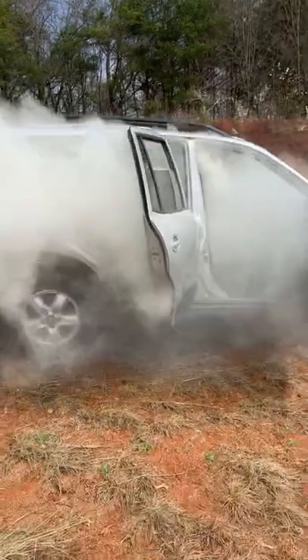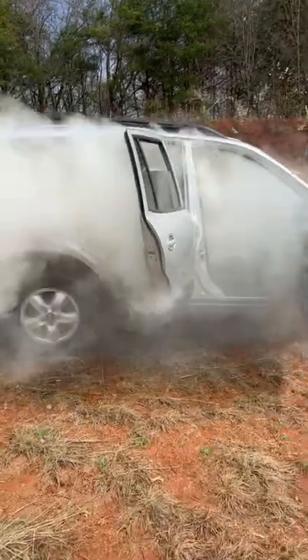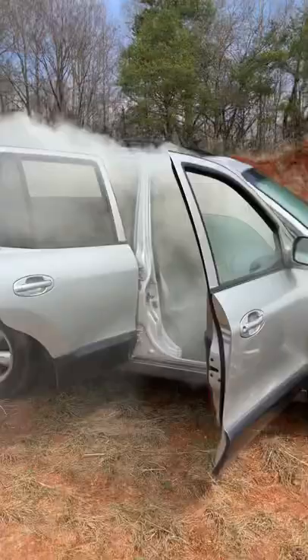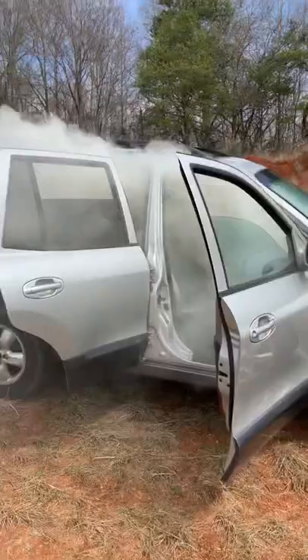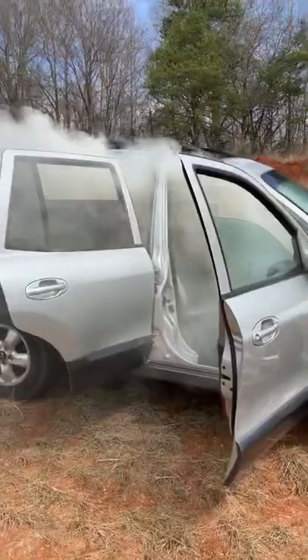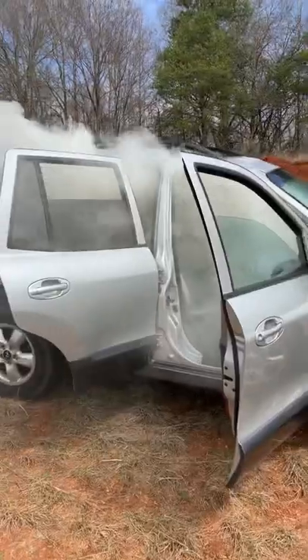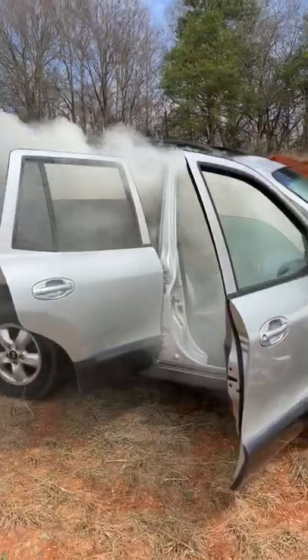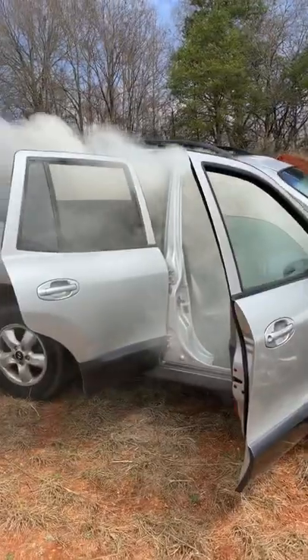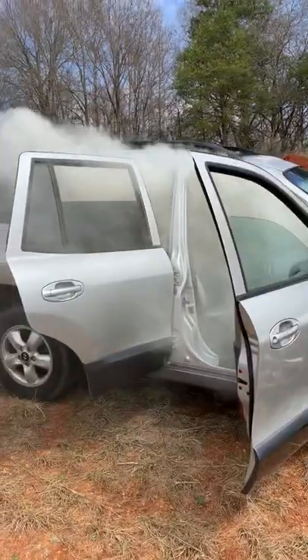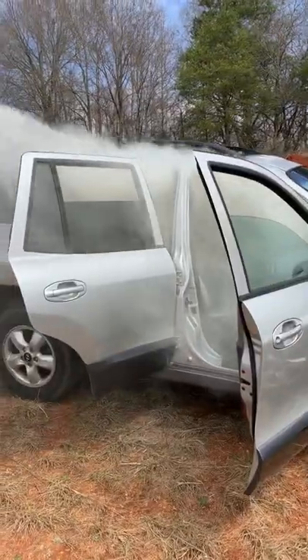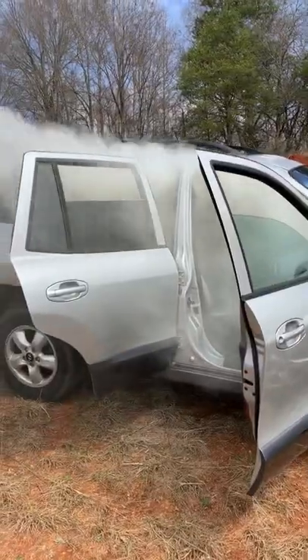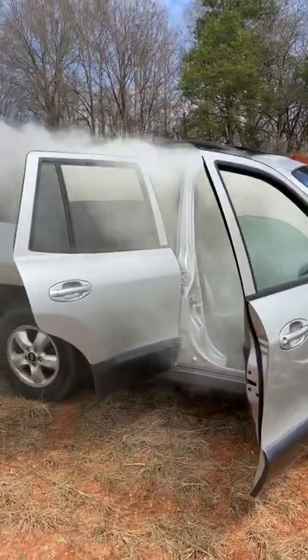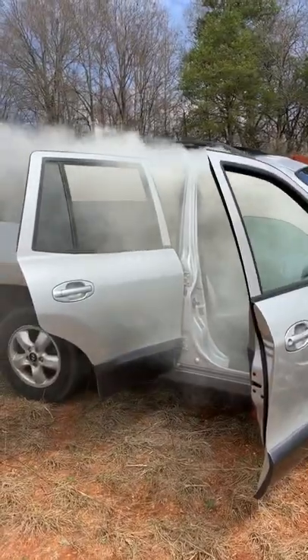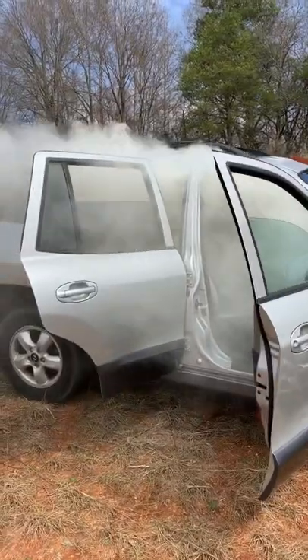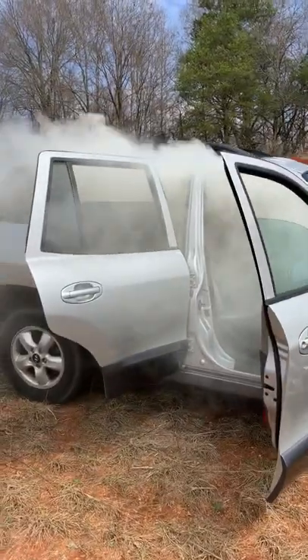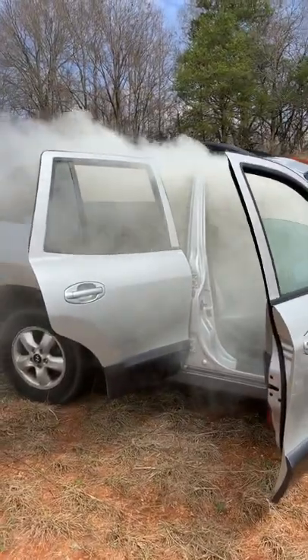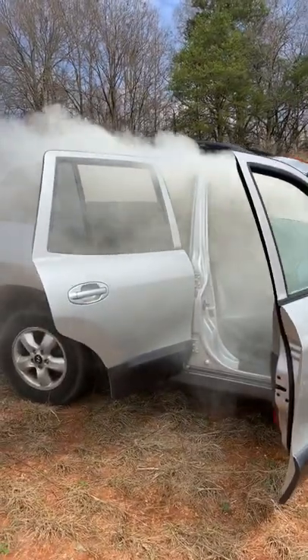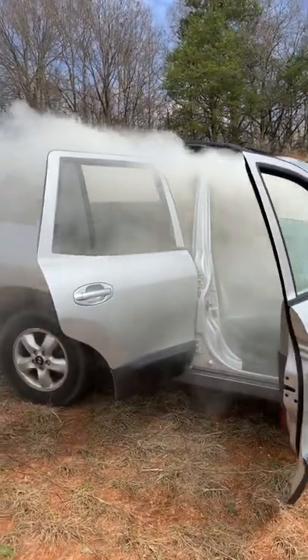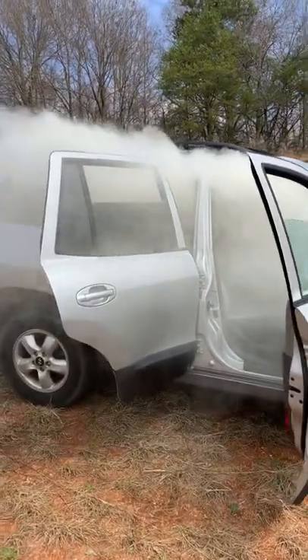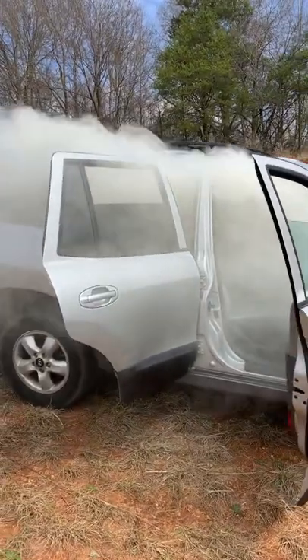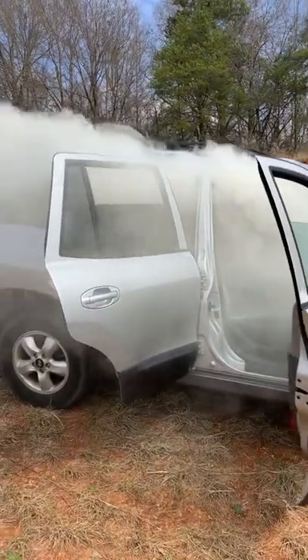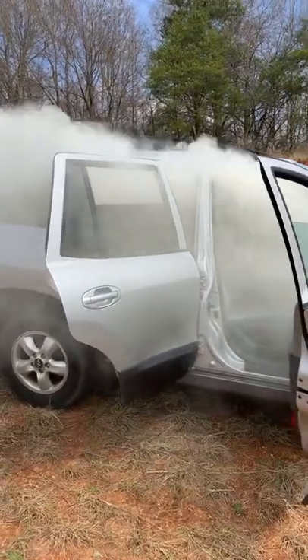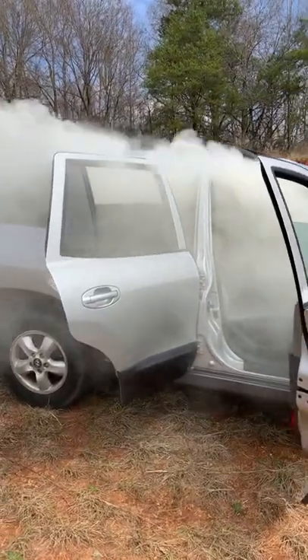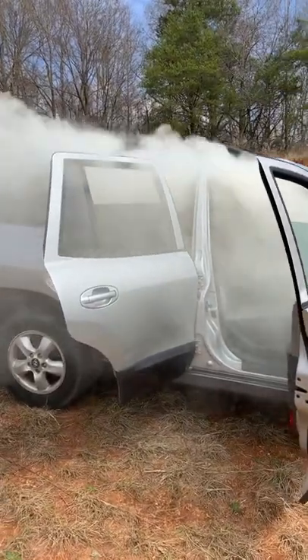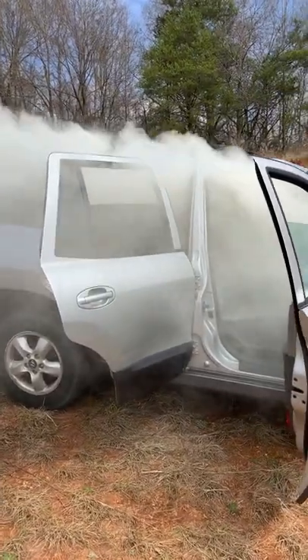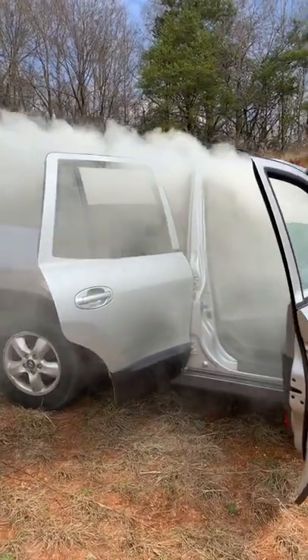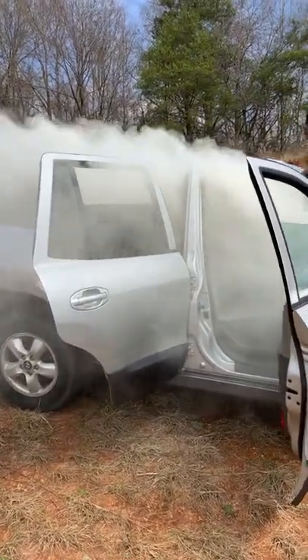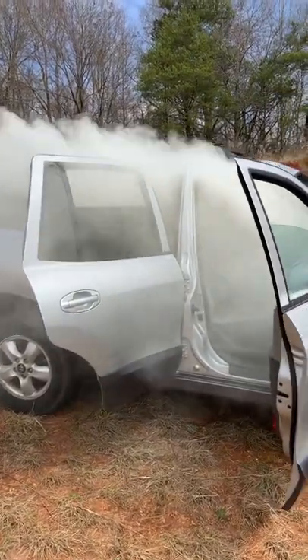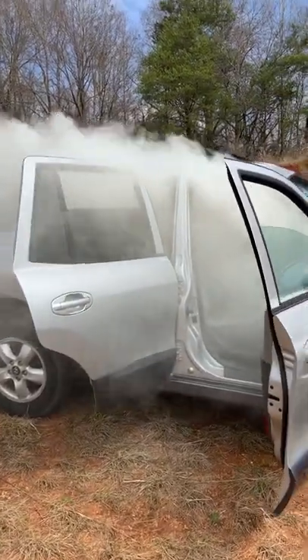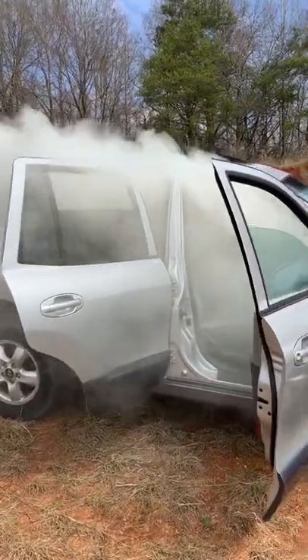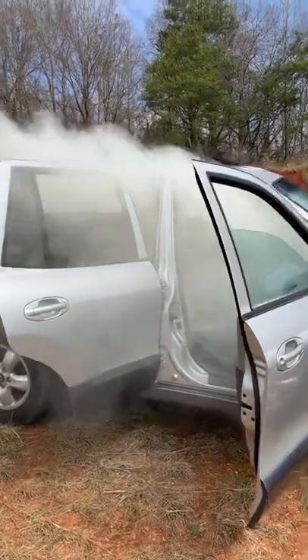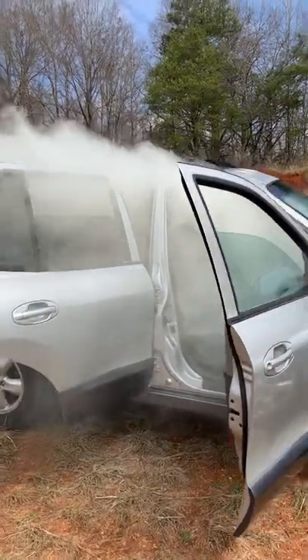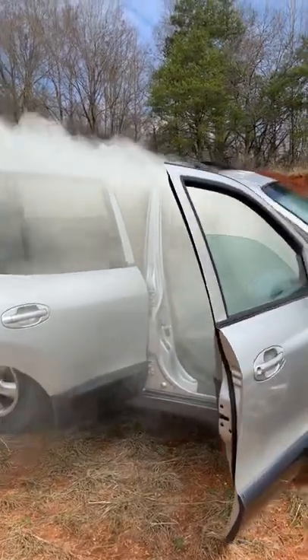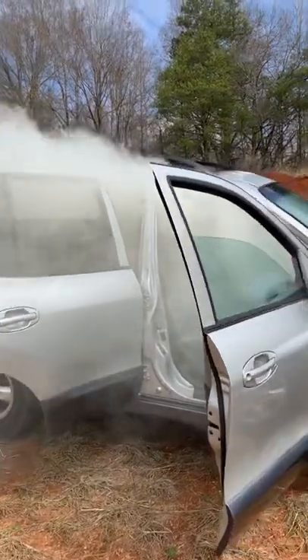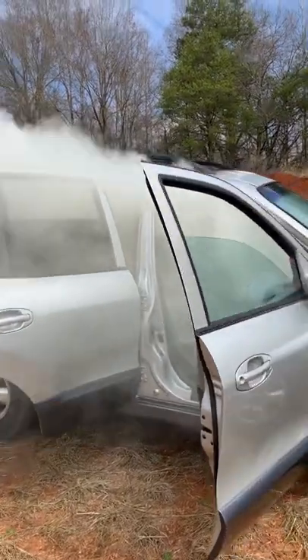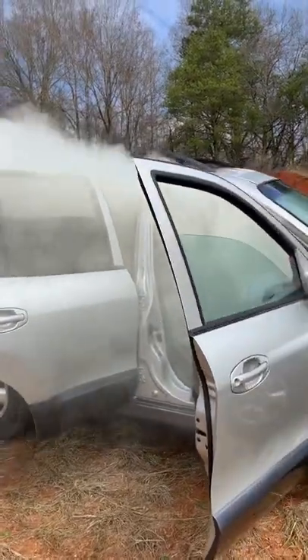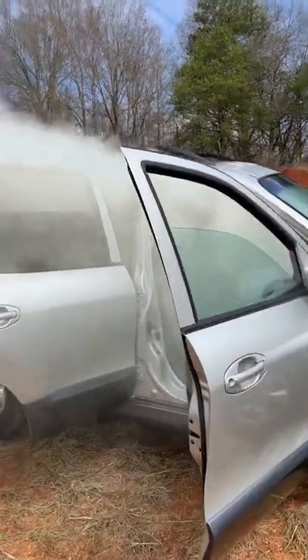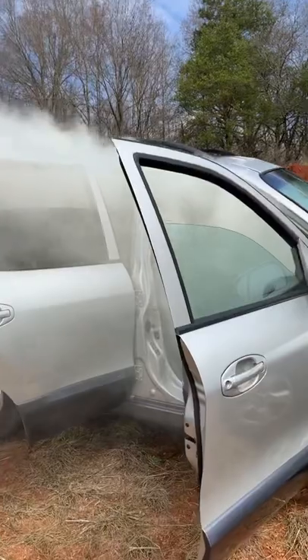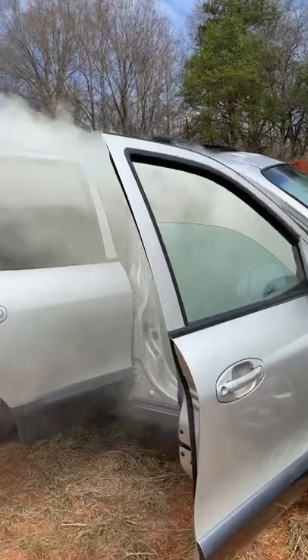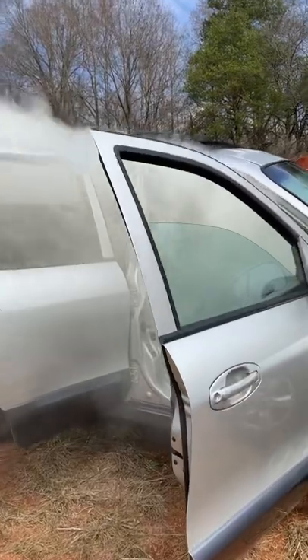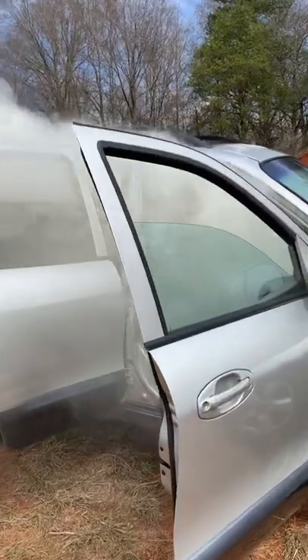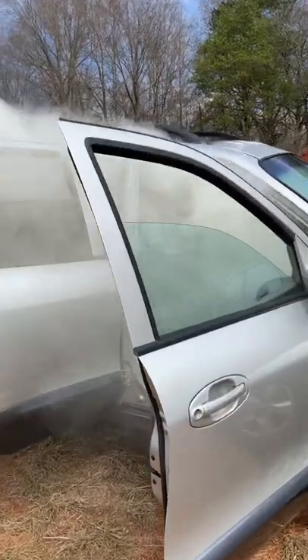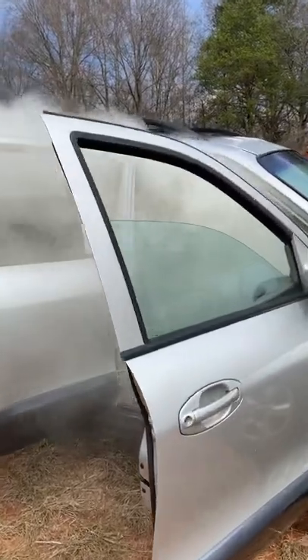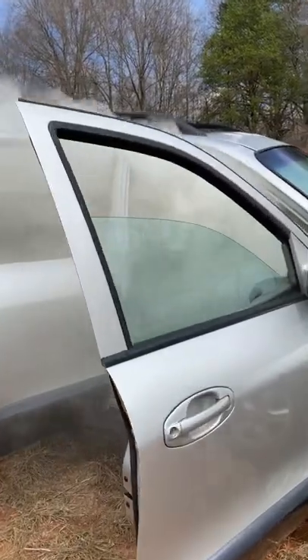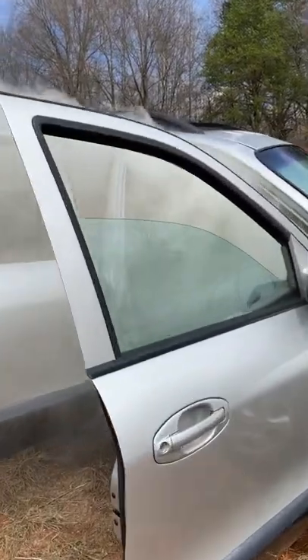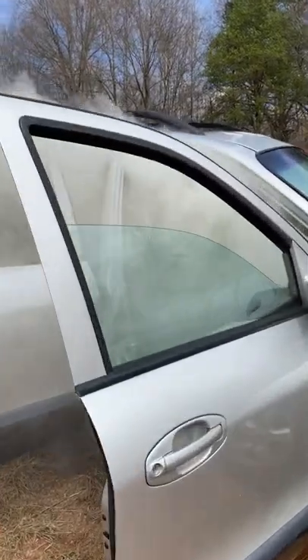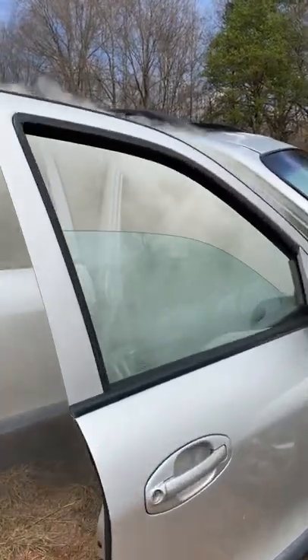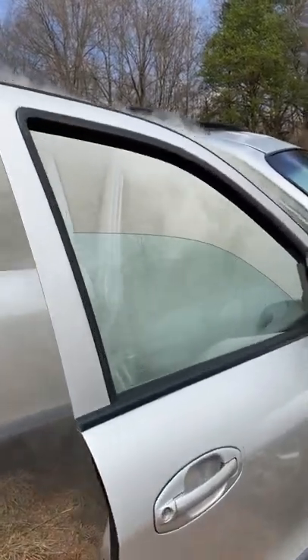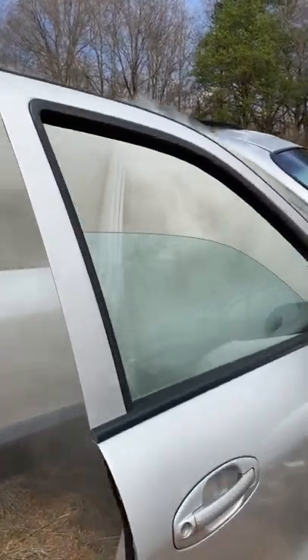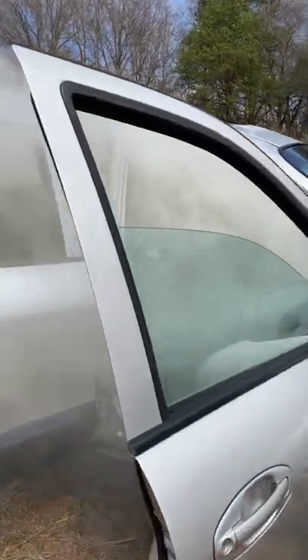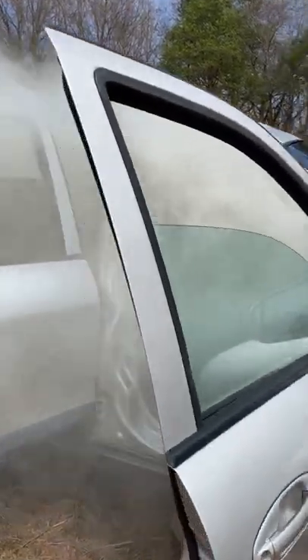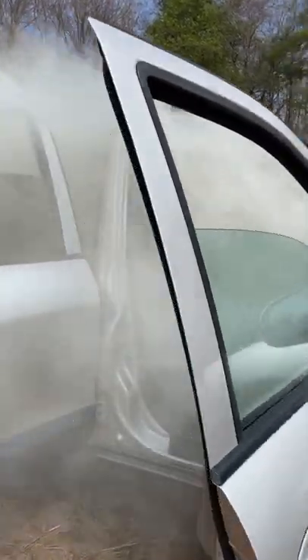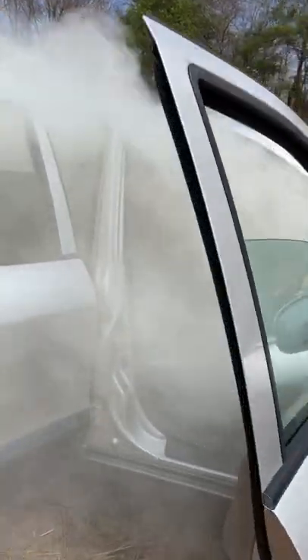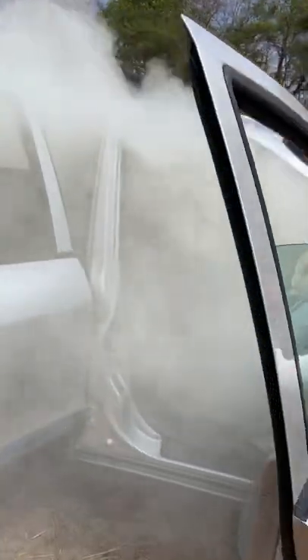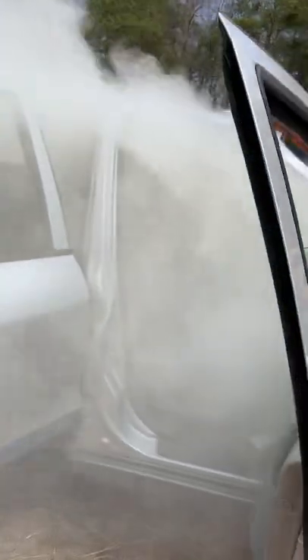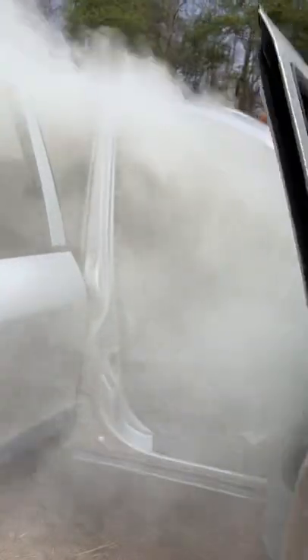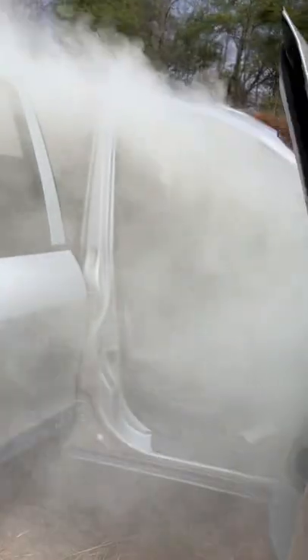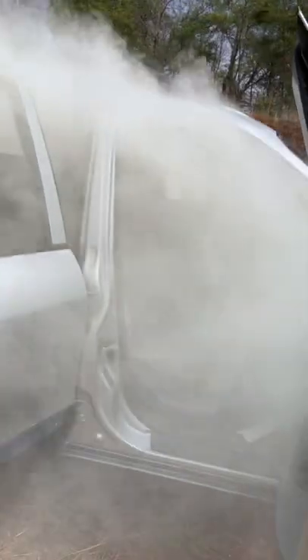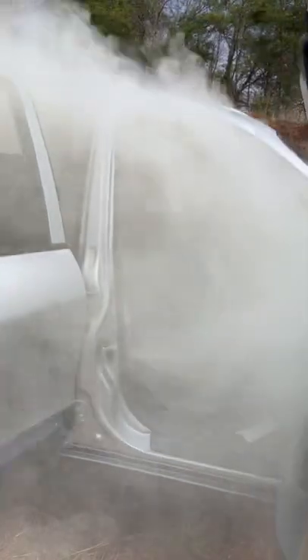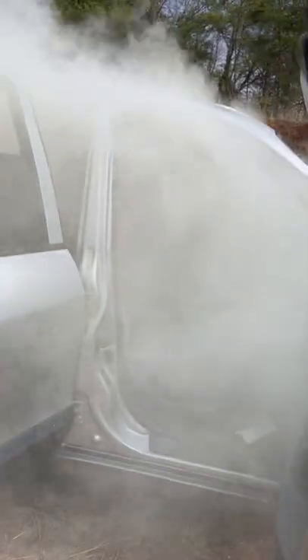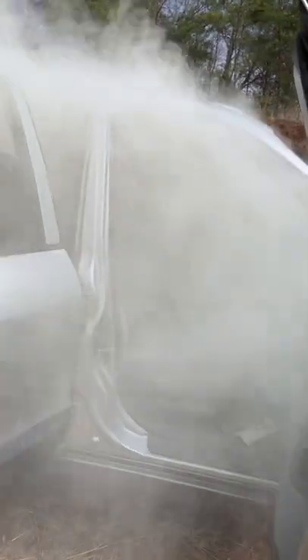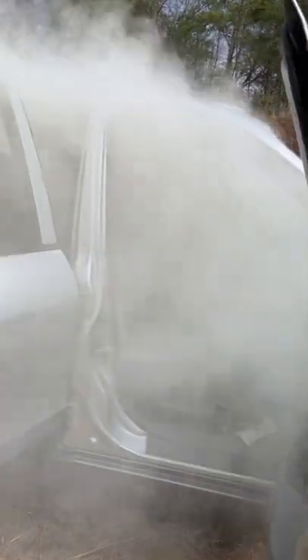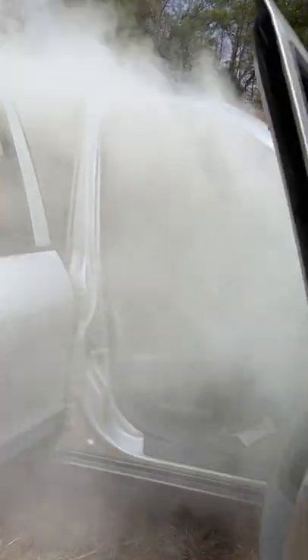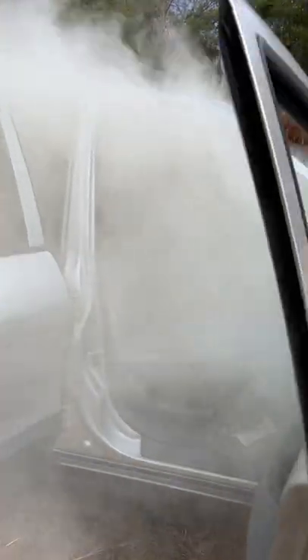Still going guys — well over a minute. This thing is just full of smoke even with the doors open.